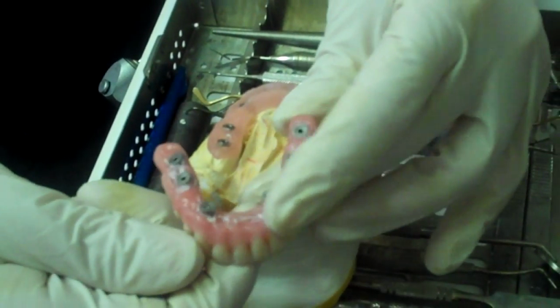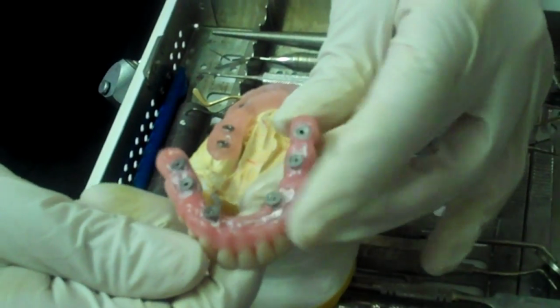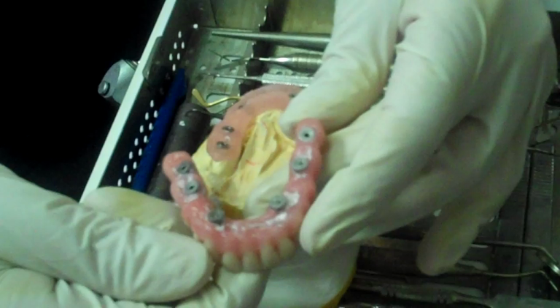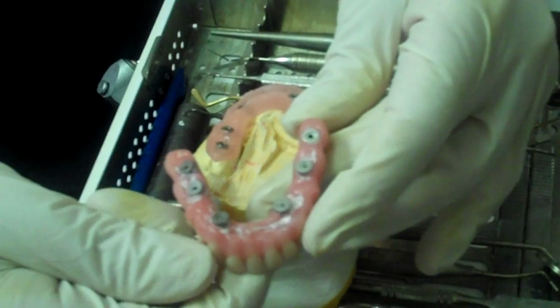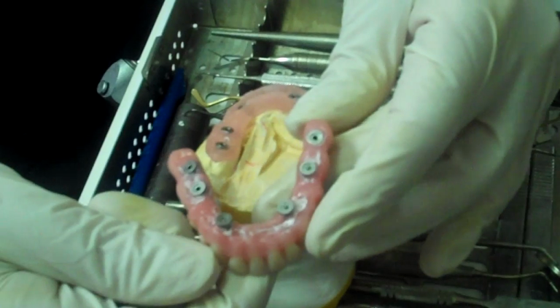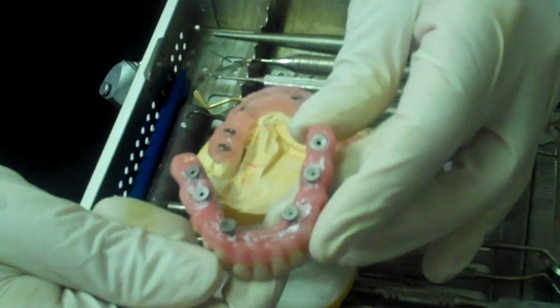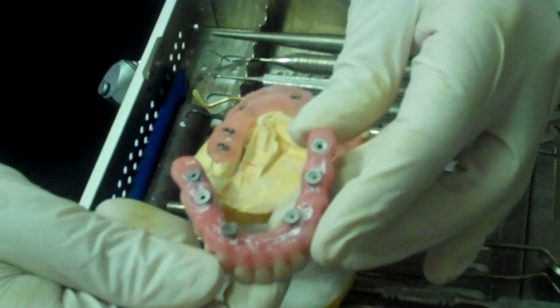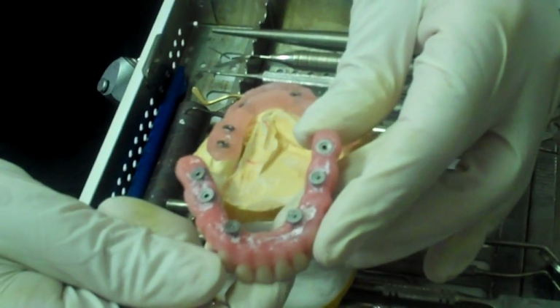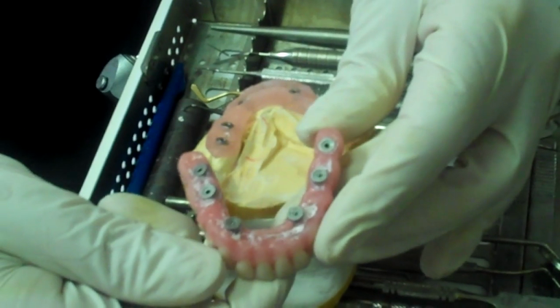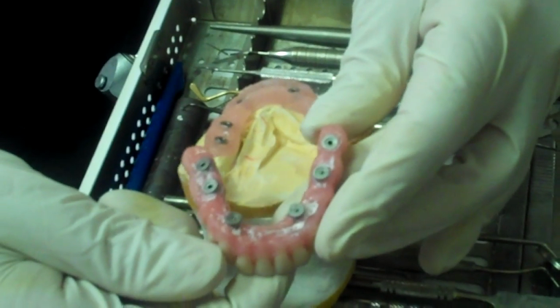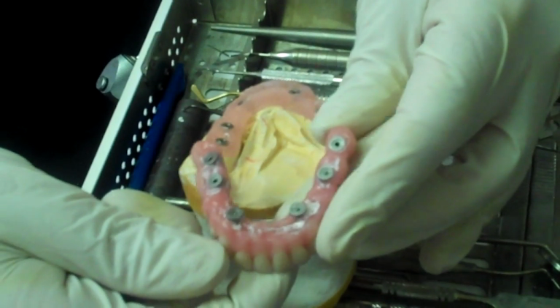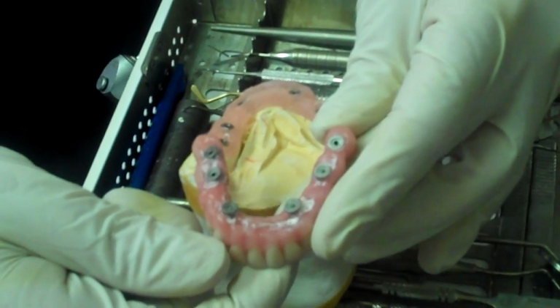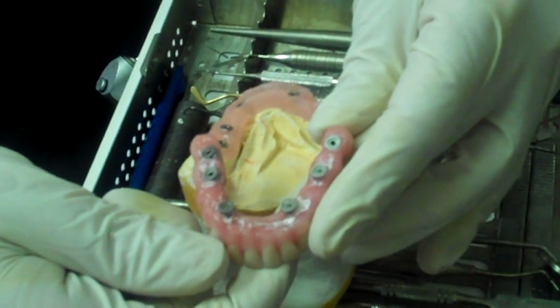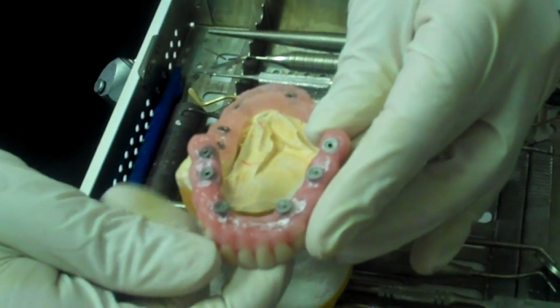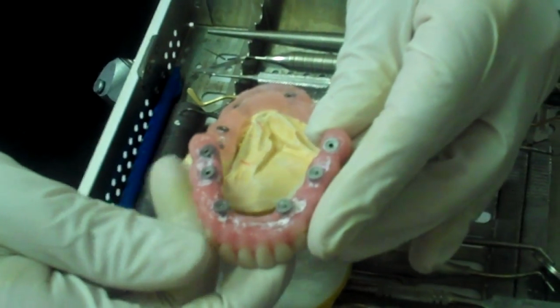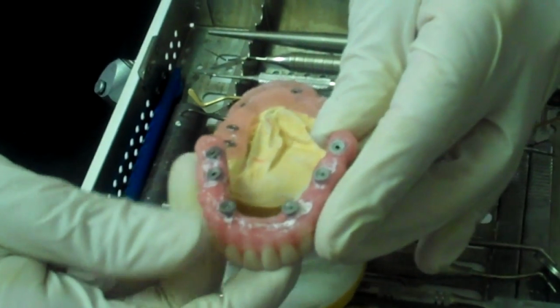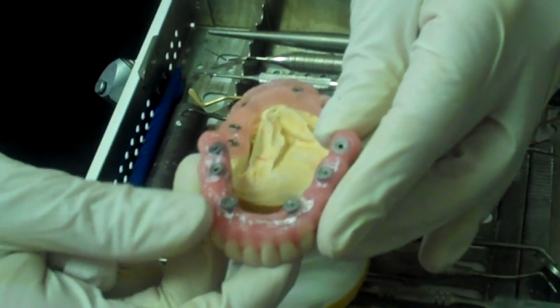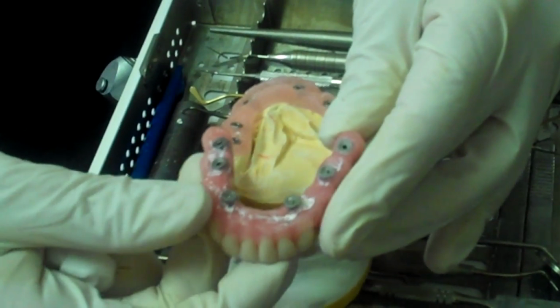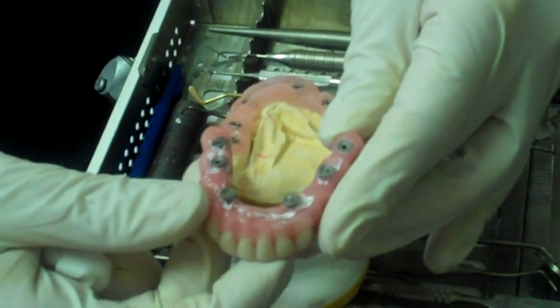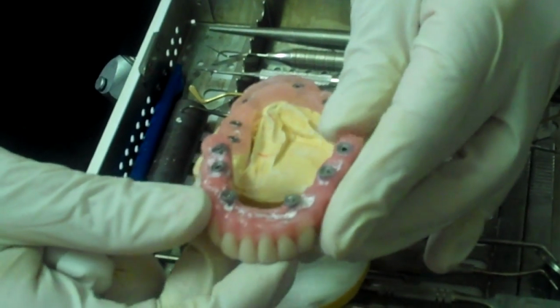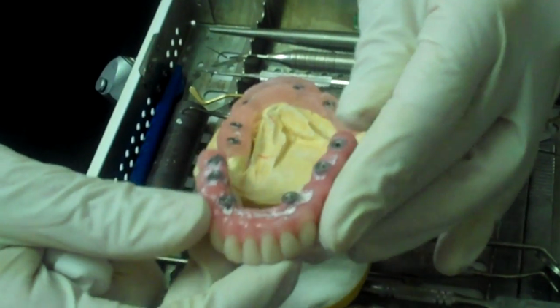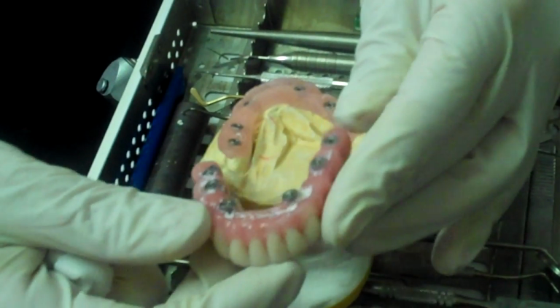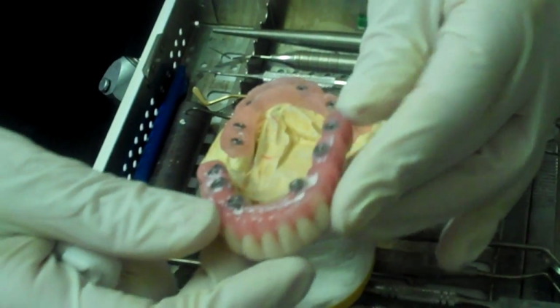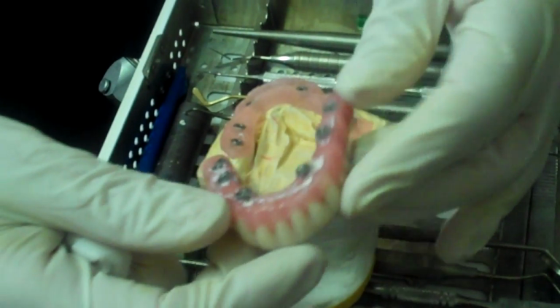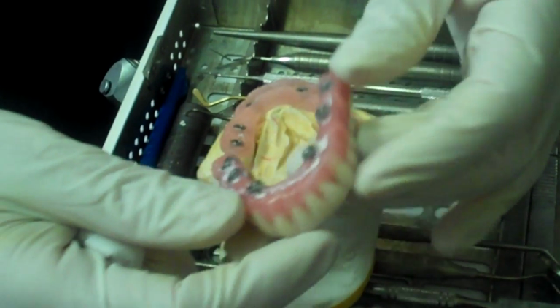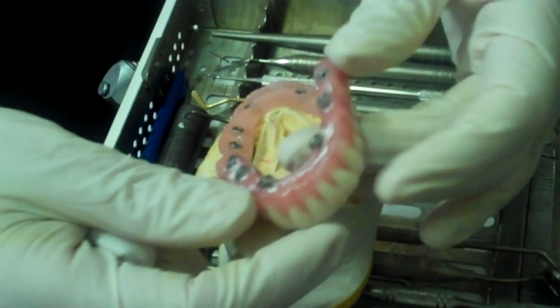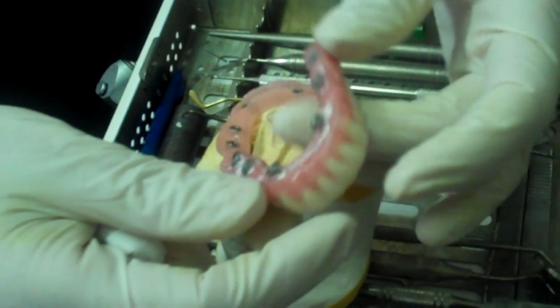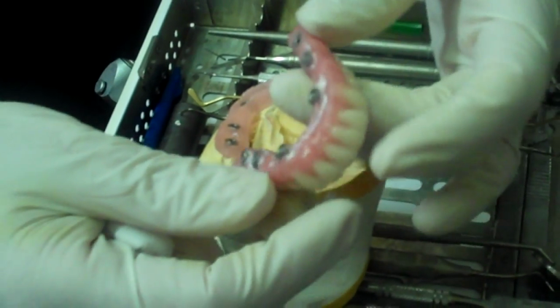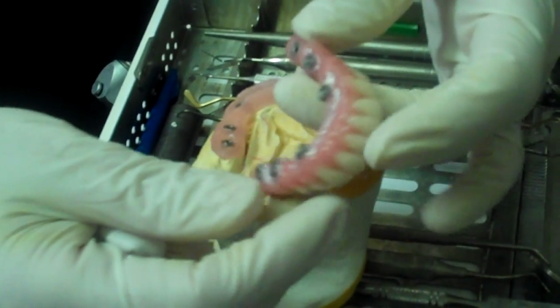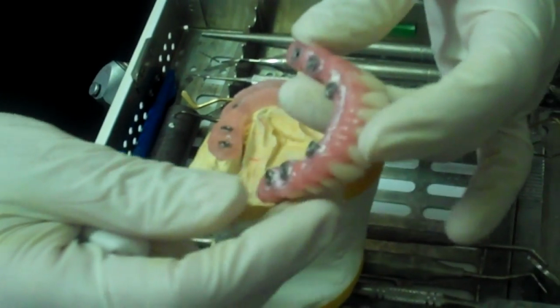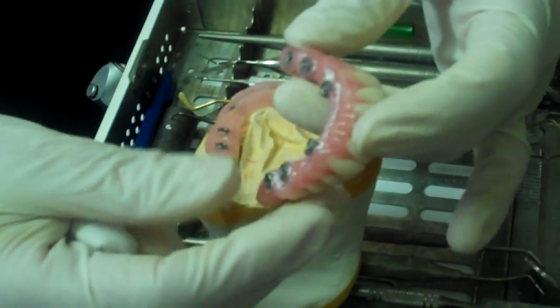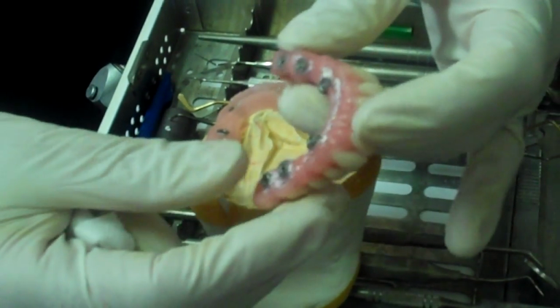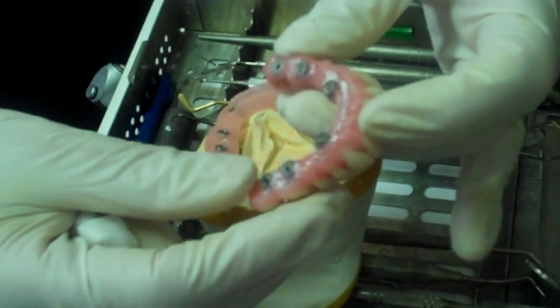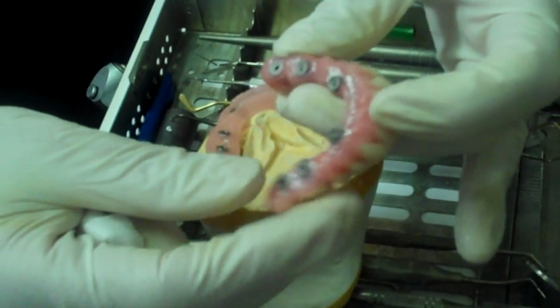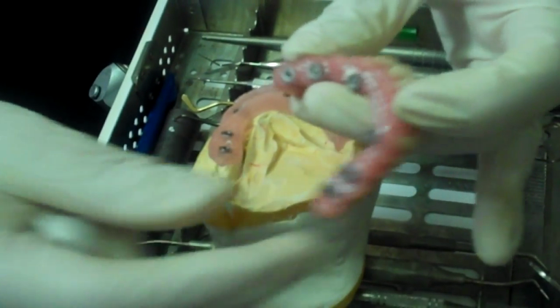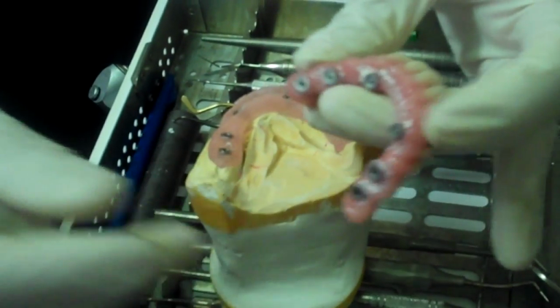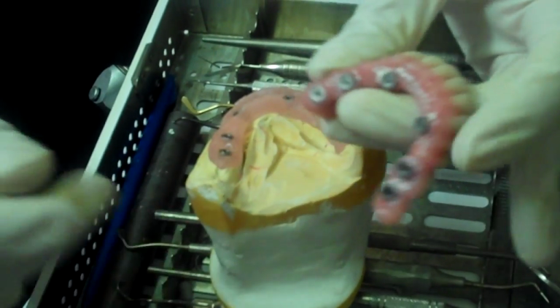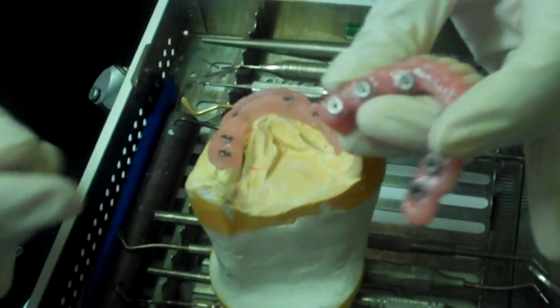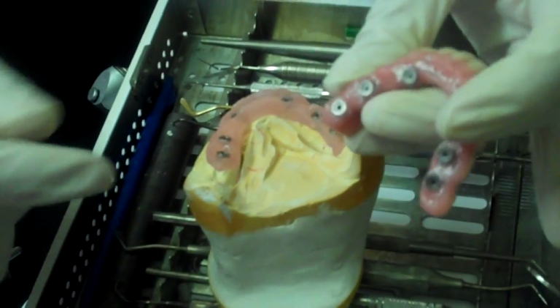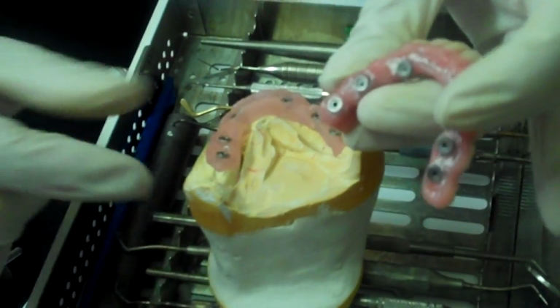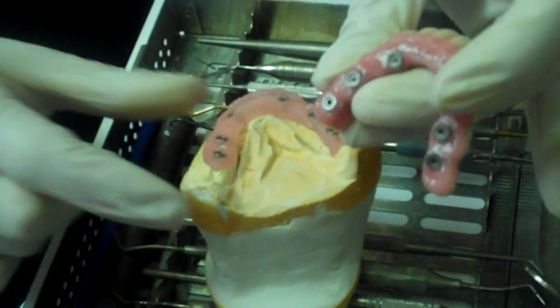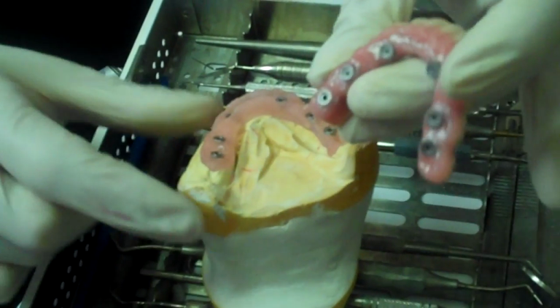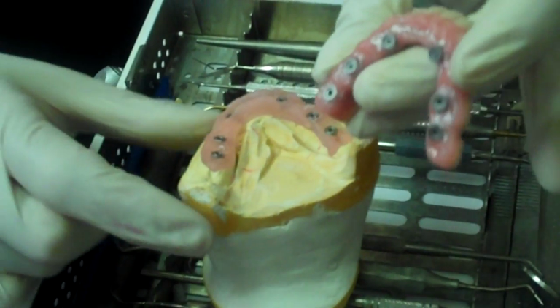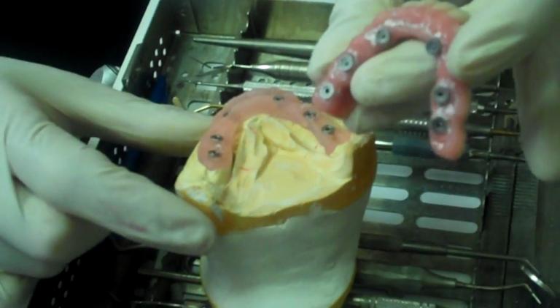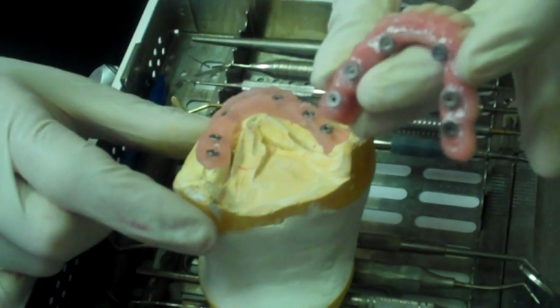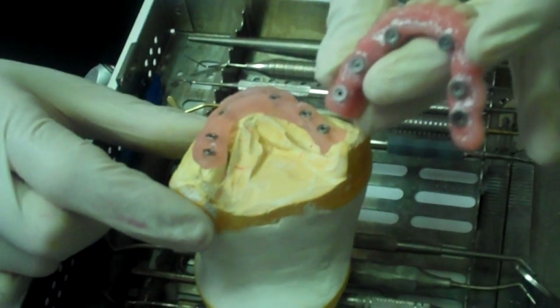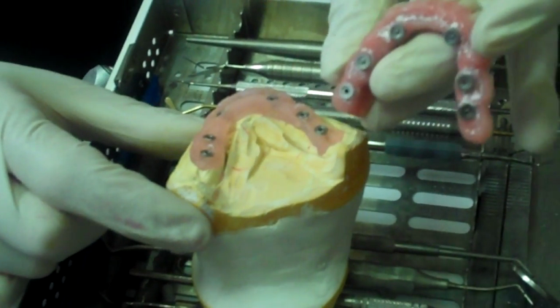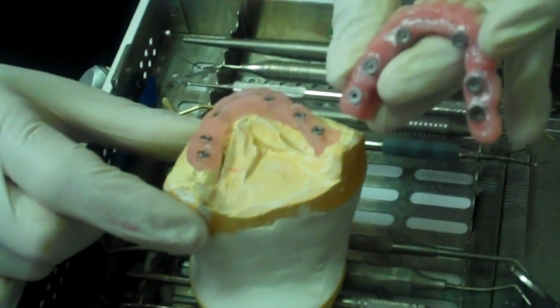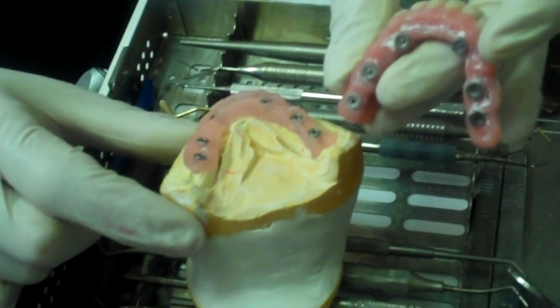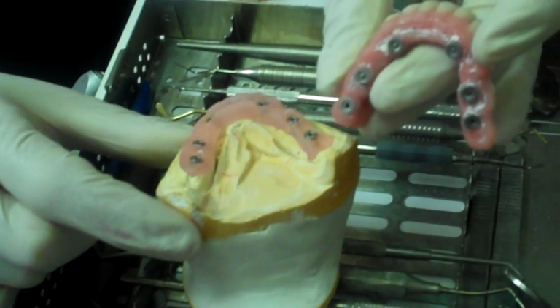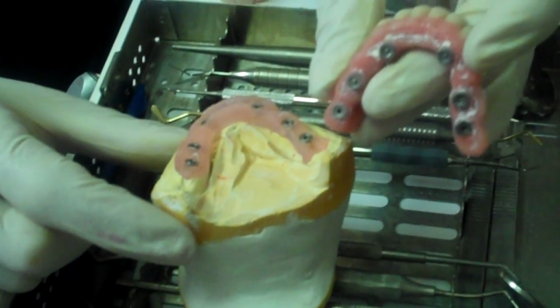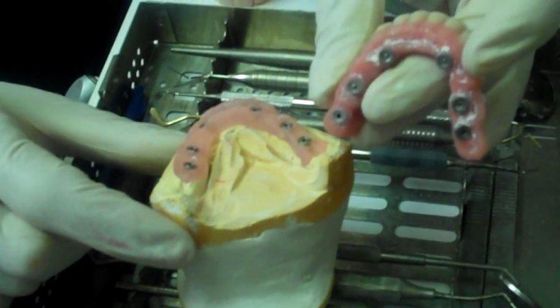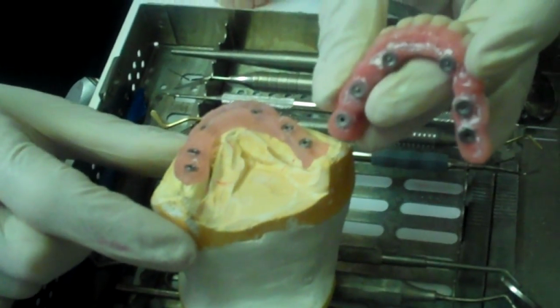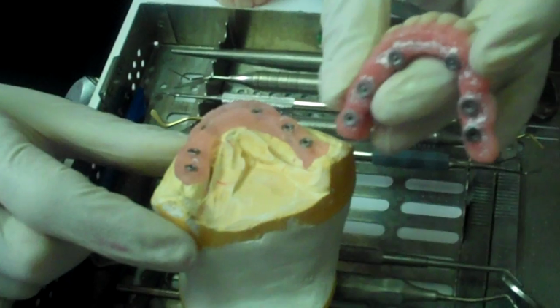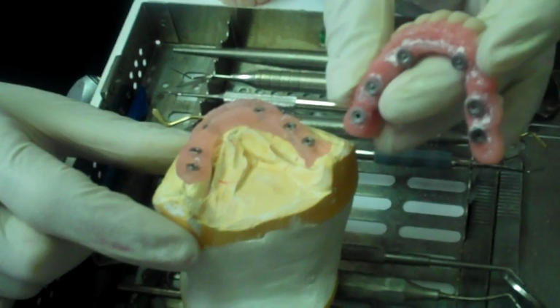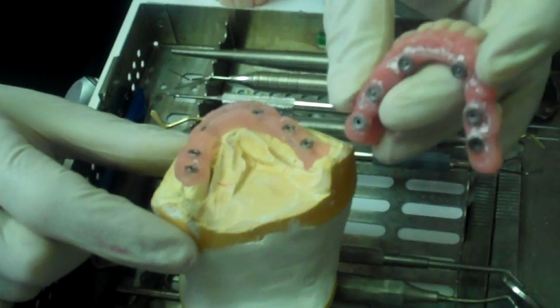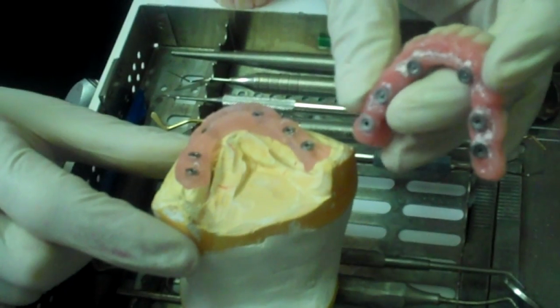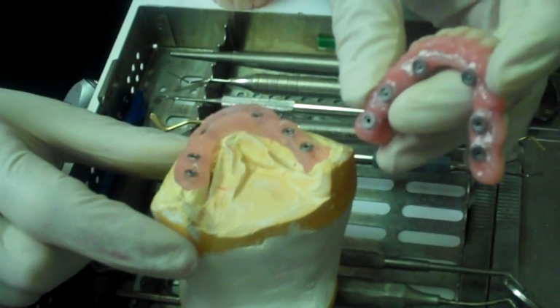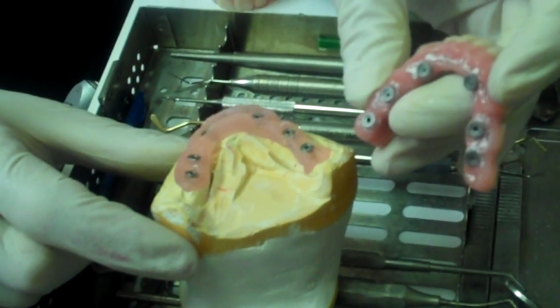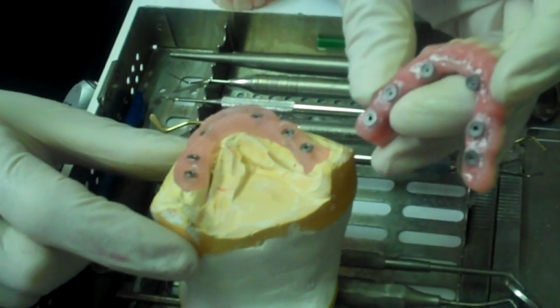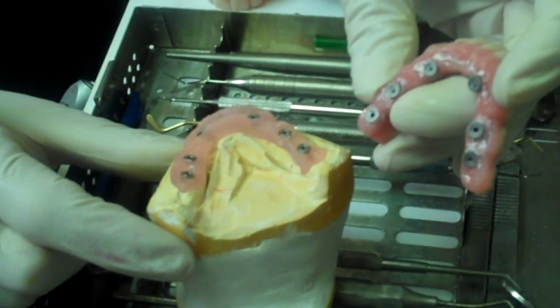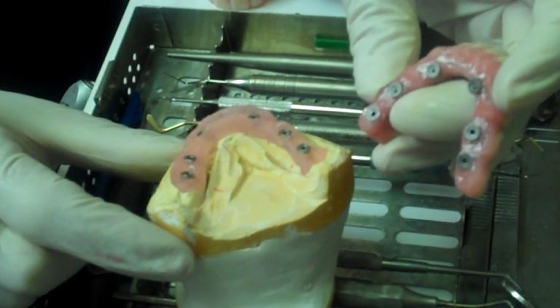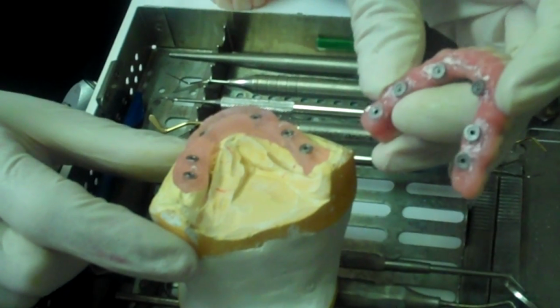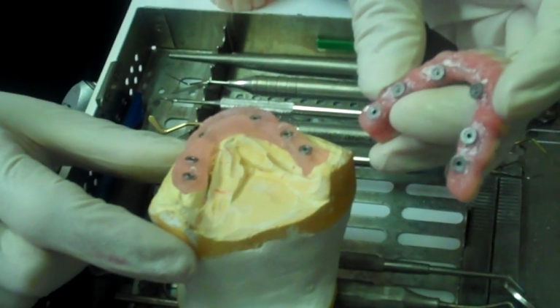Fixed hybrid denture. Six implants and a beautiful result. Here you see — I place it right on top. There it is.